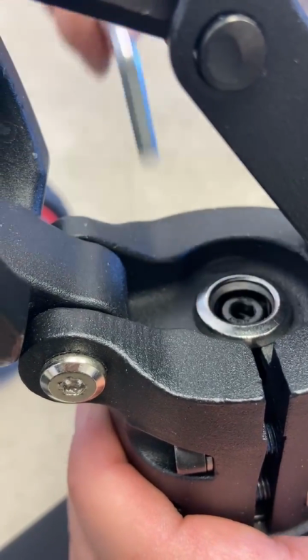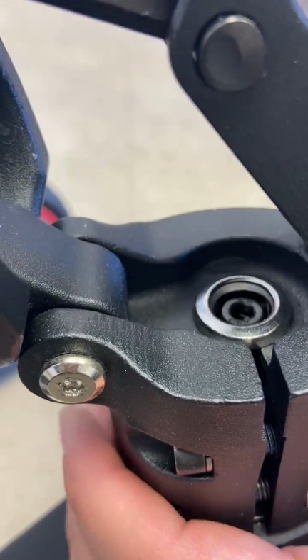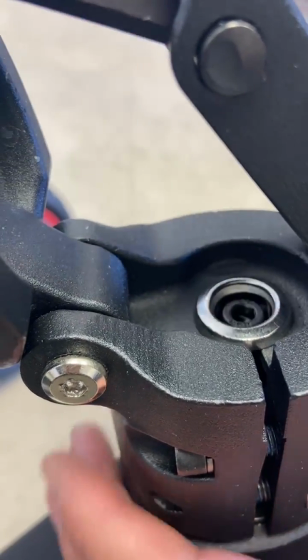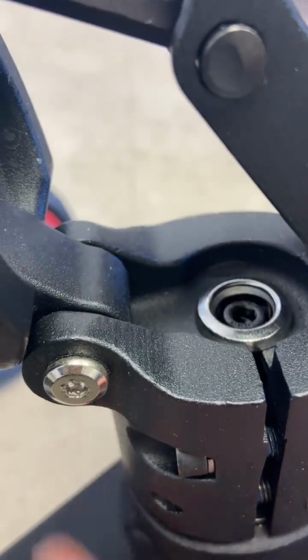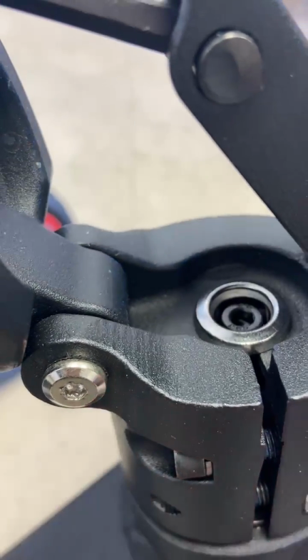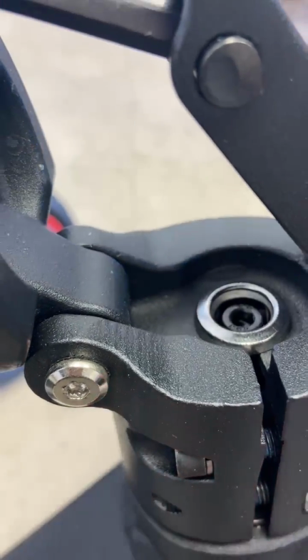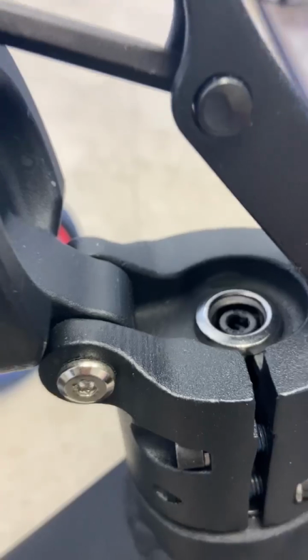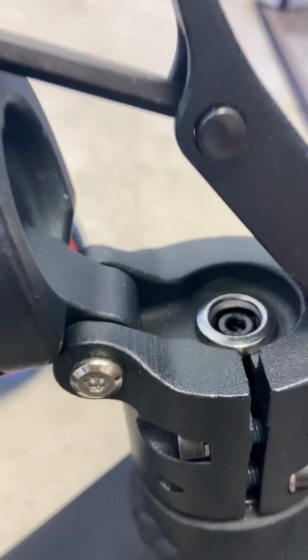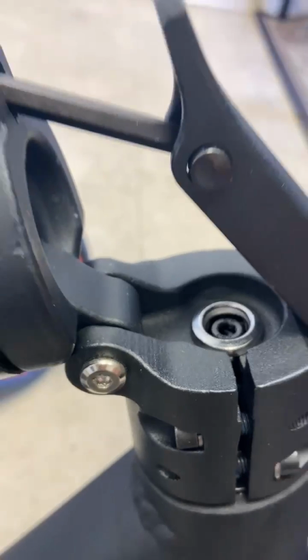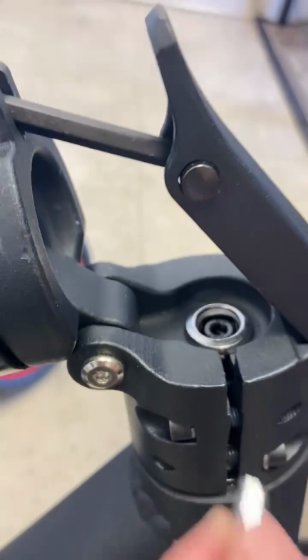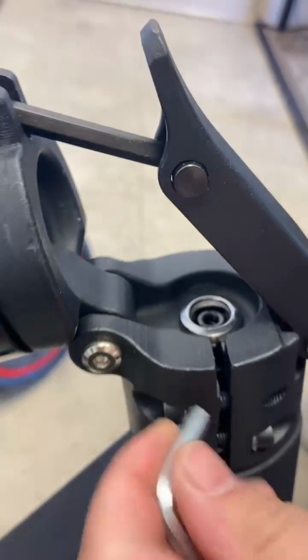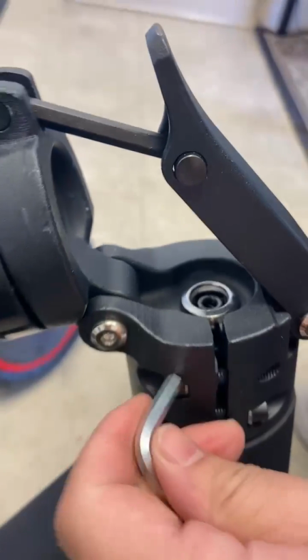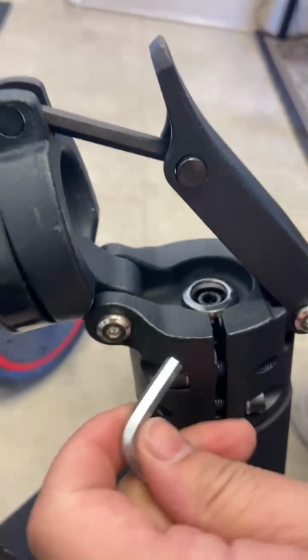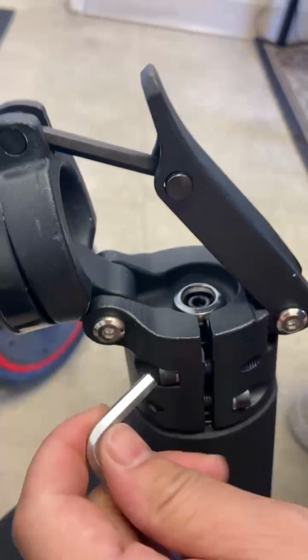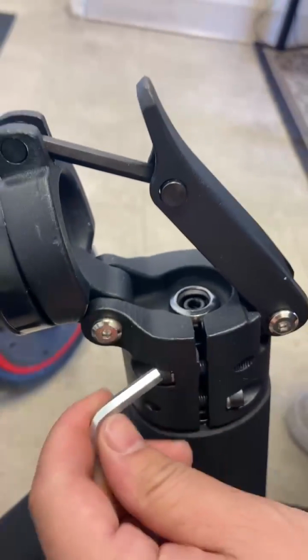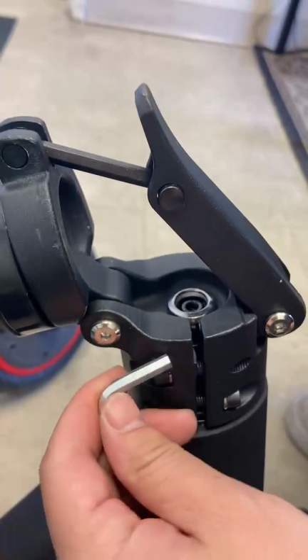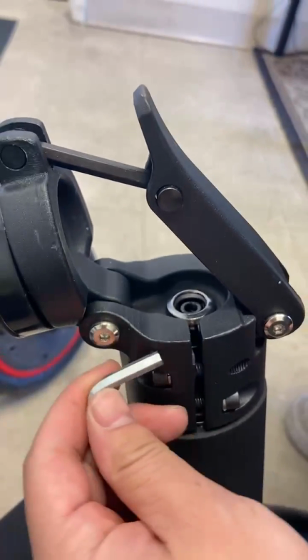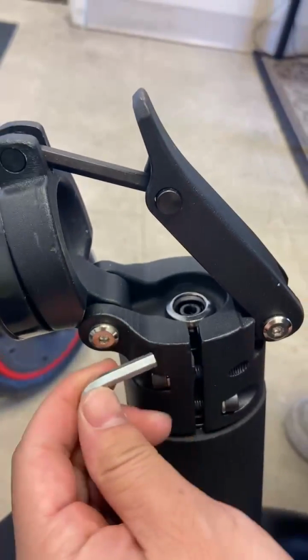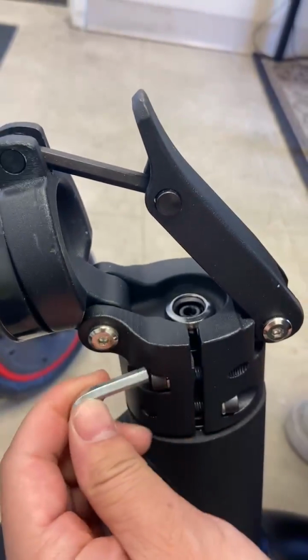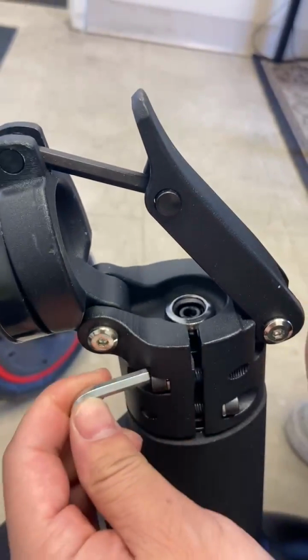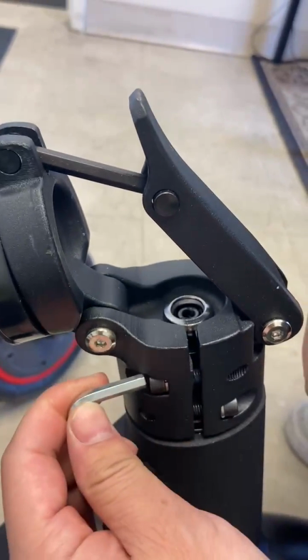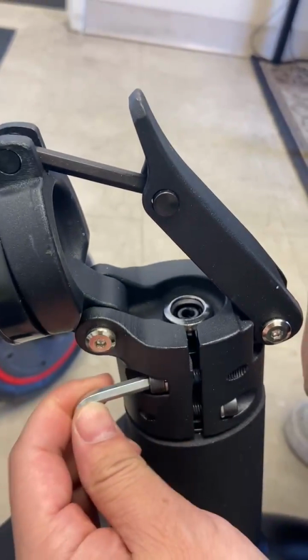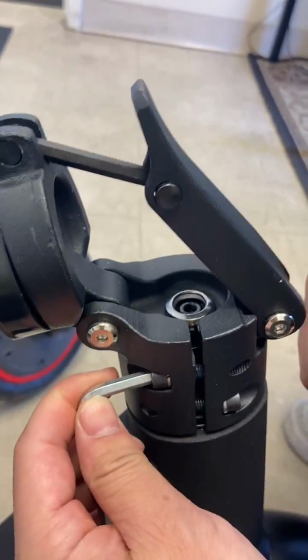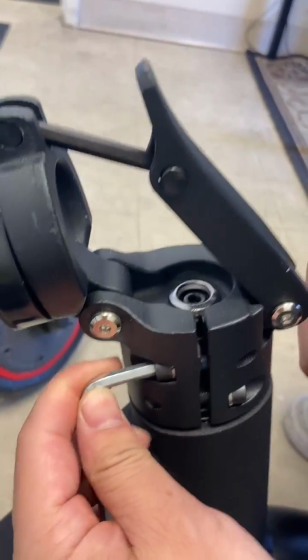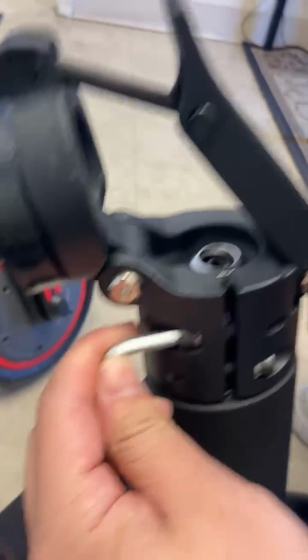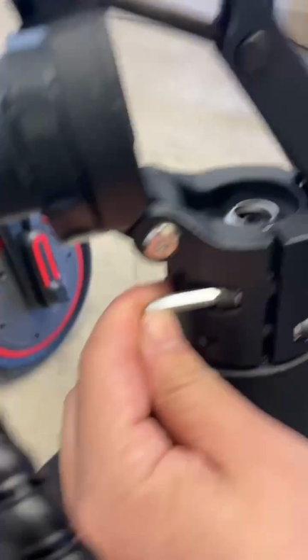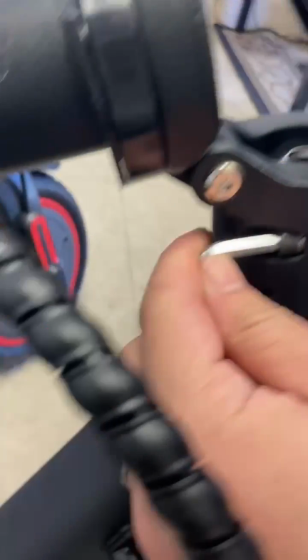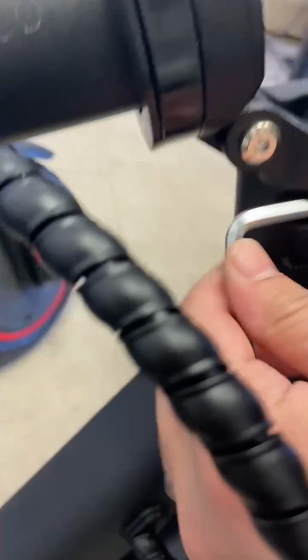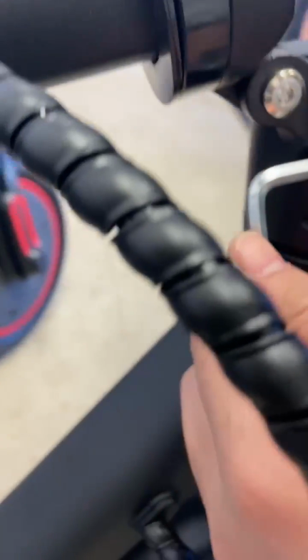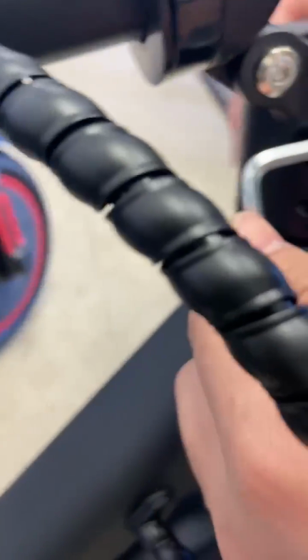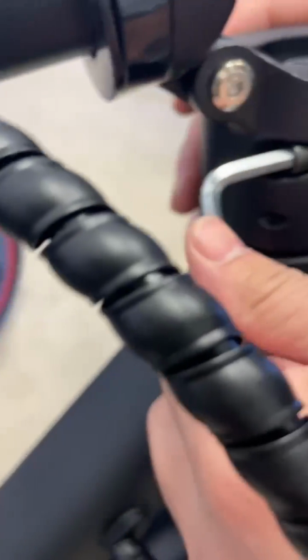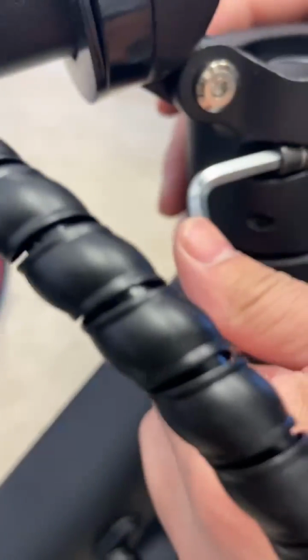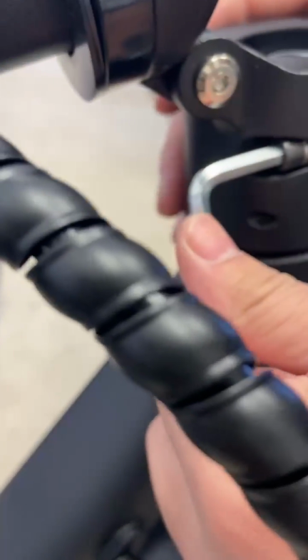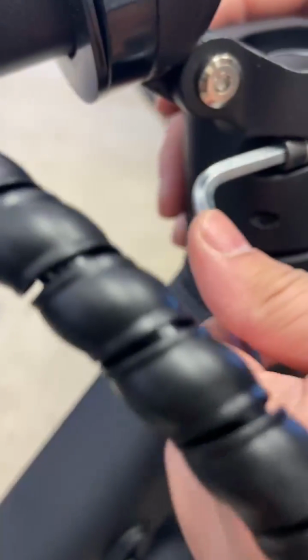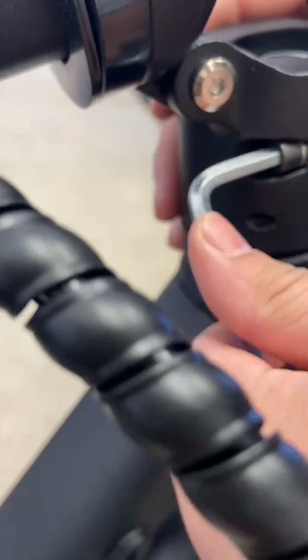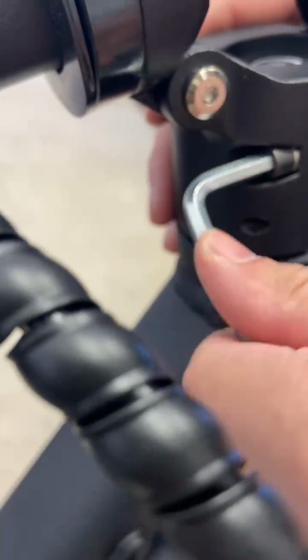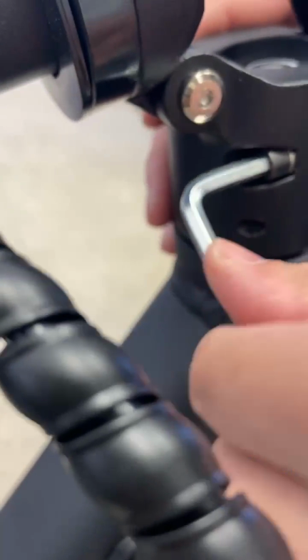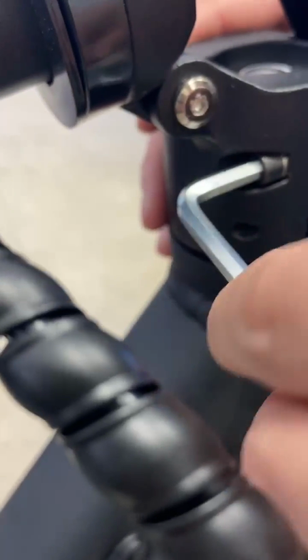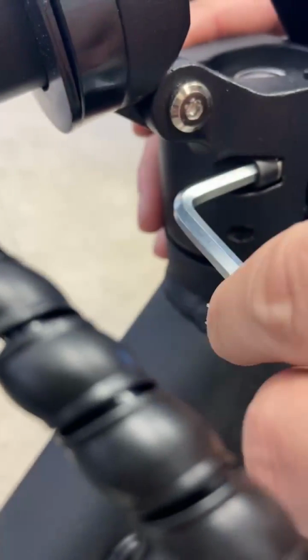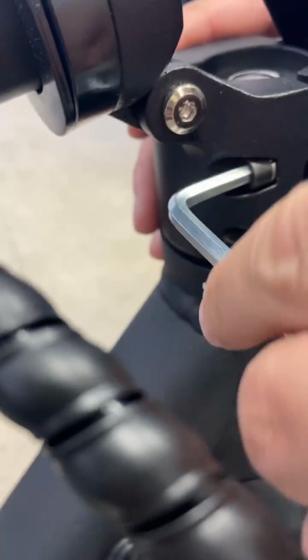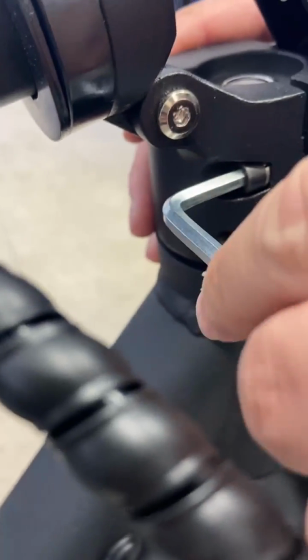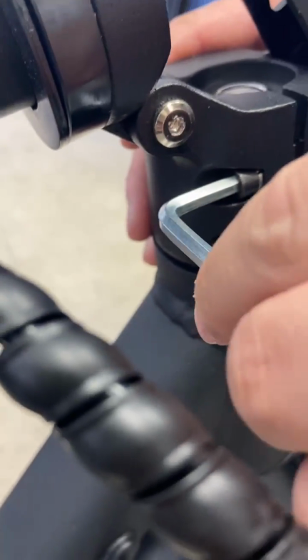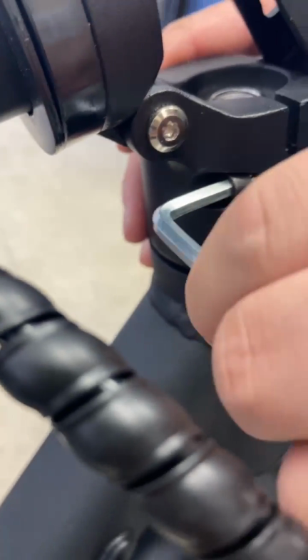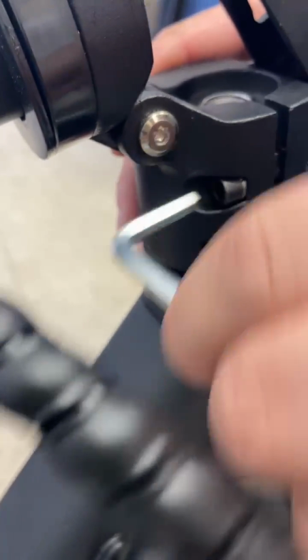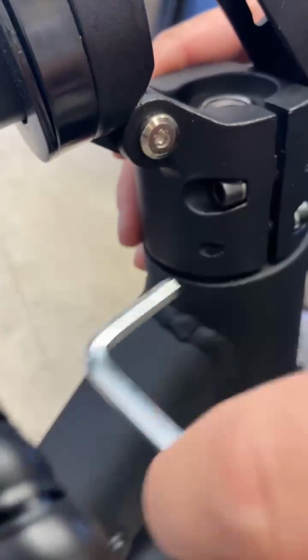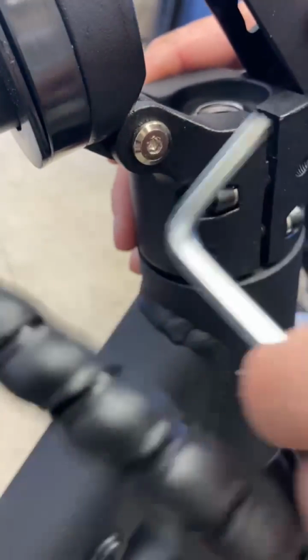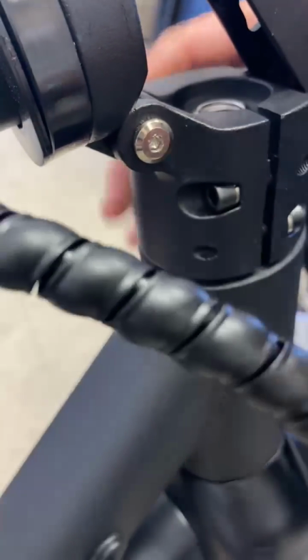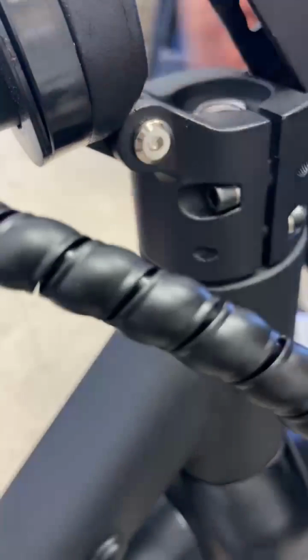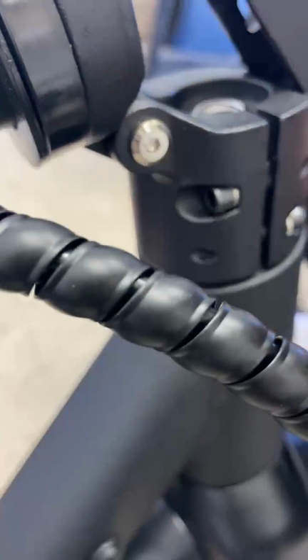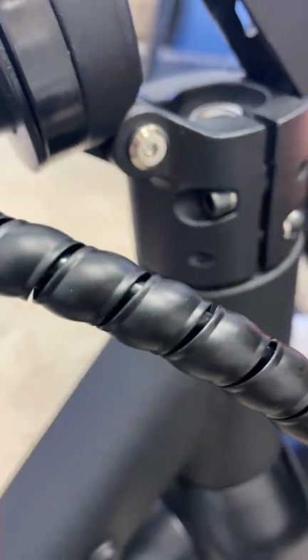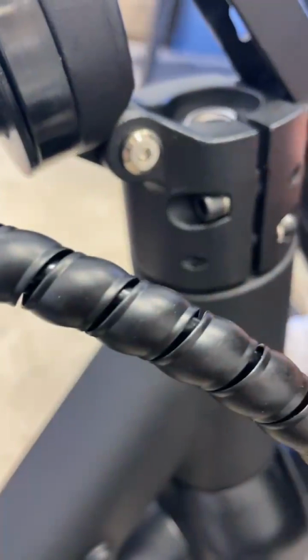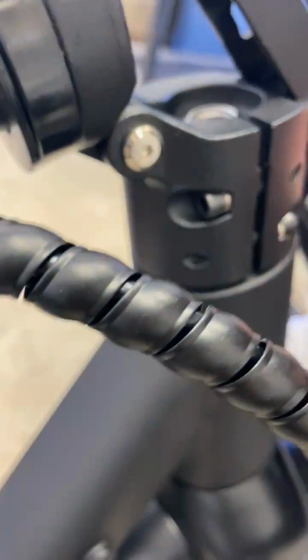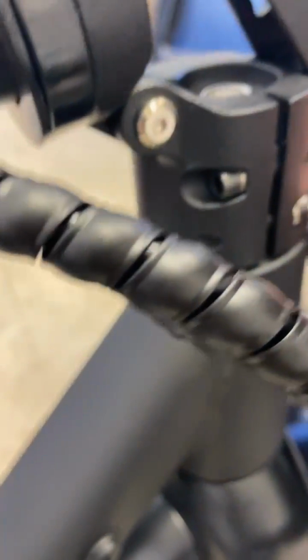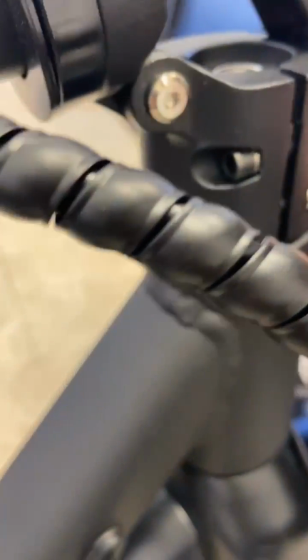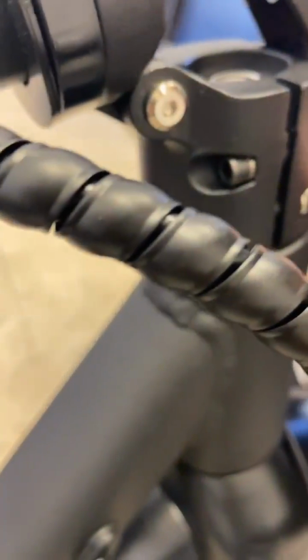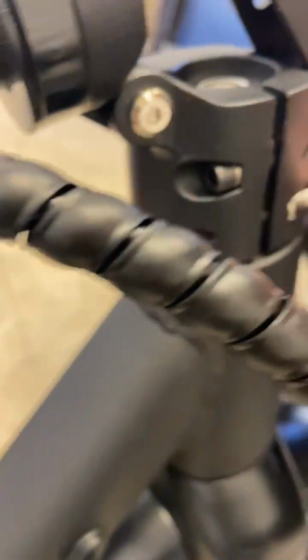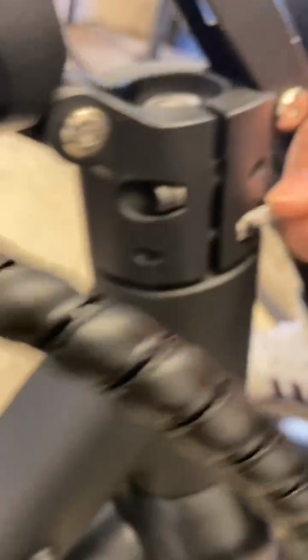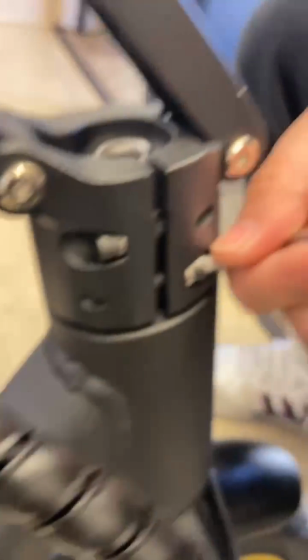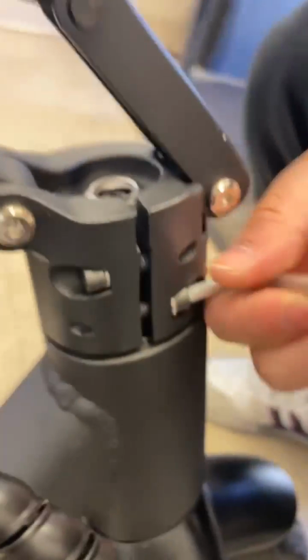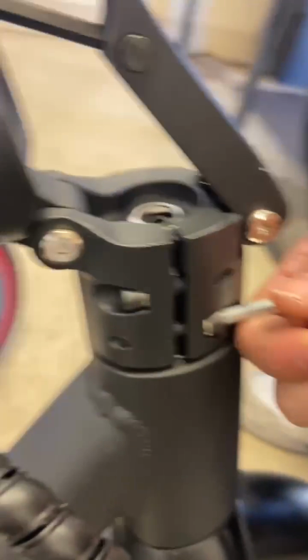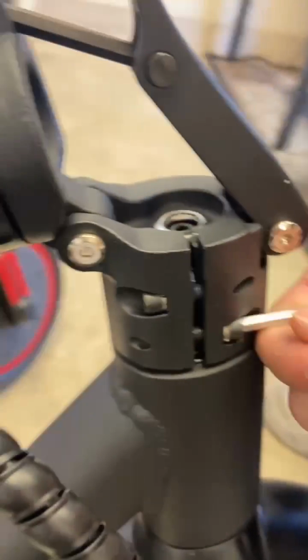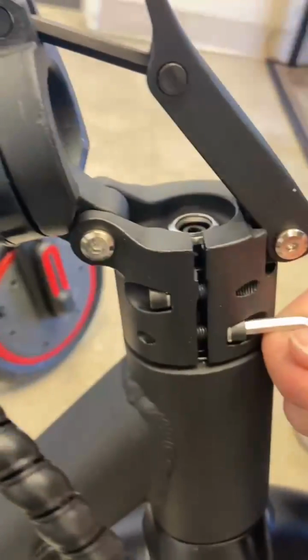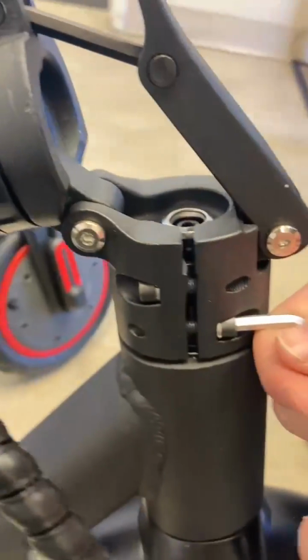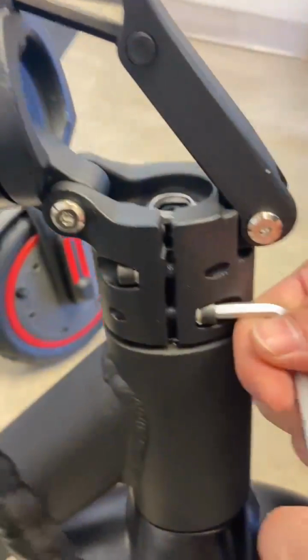That's loose, and then loosen the screw right here. That's loose, and then loosen the screw right here.